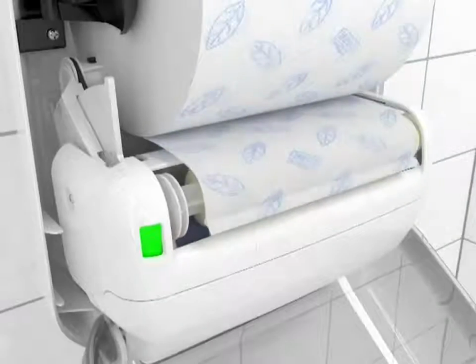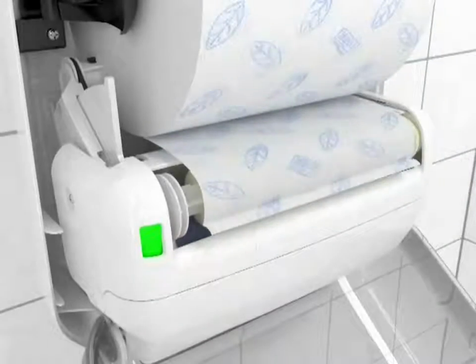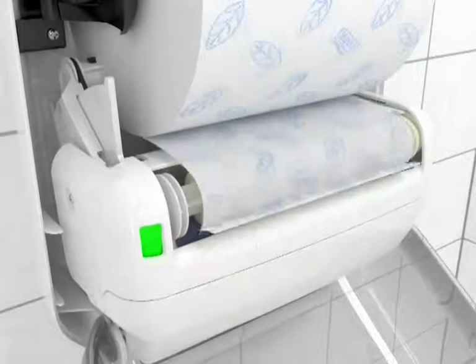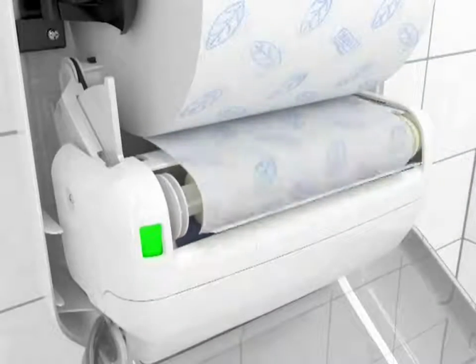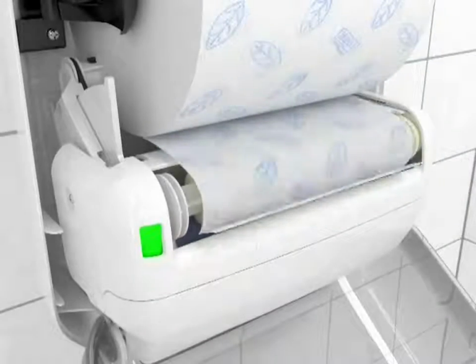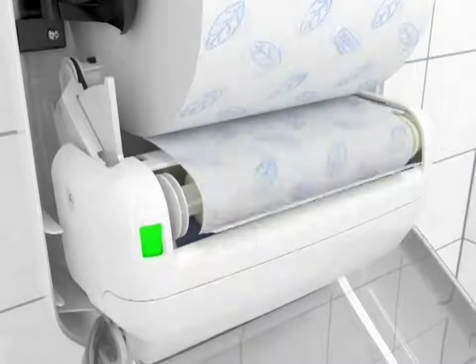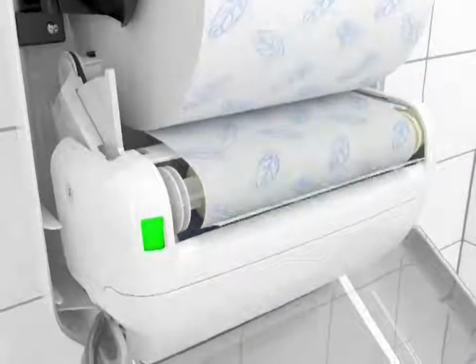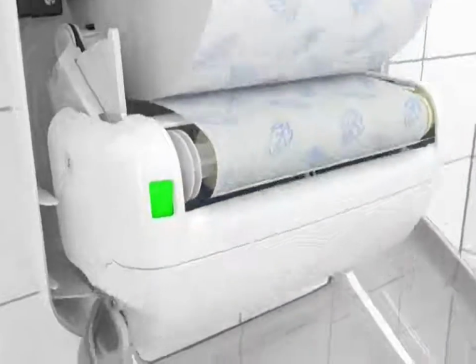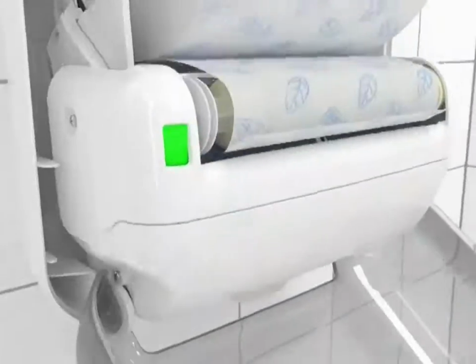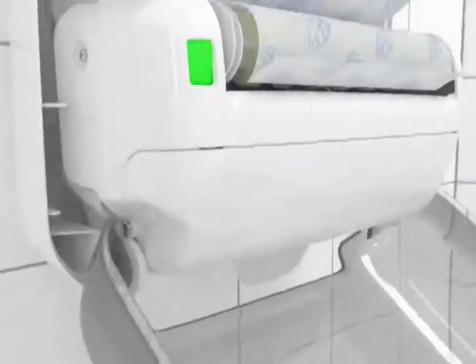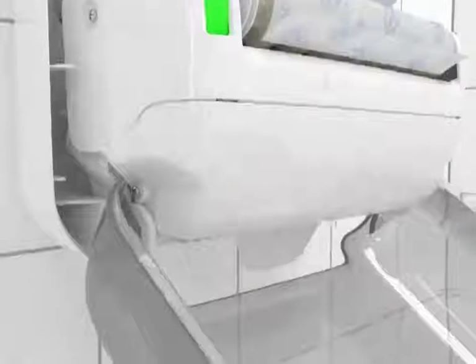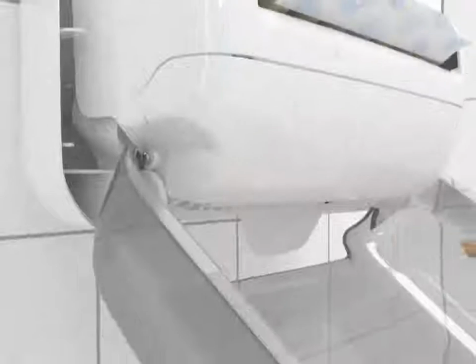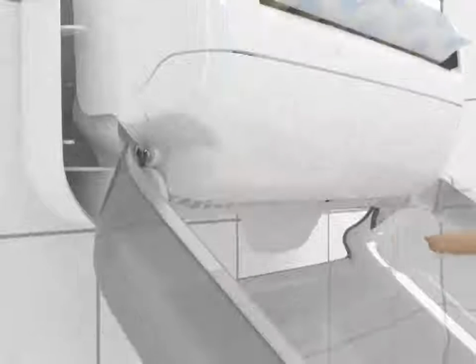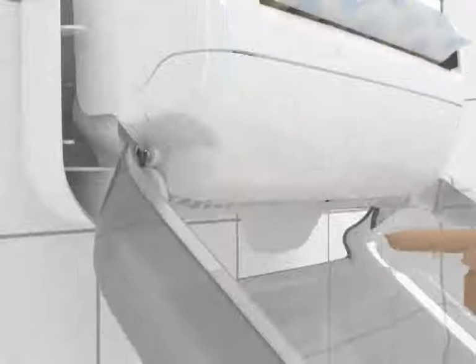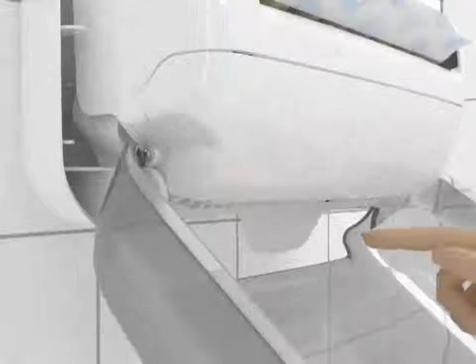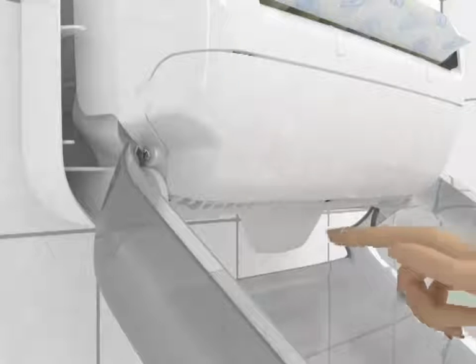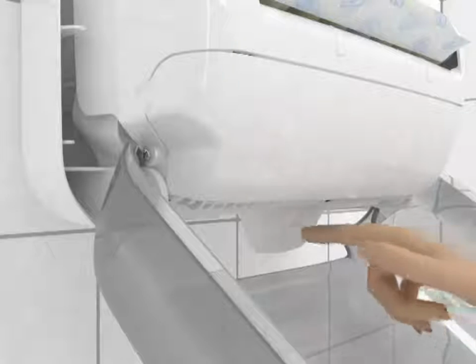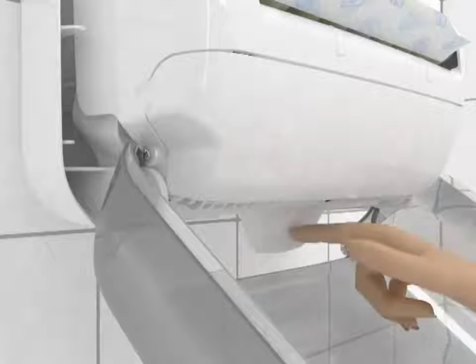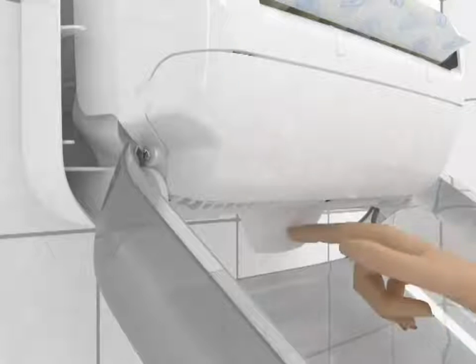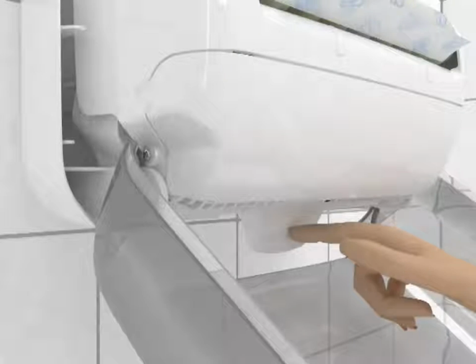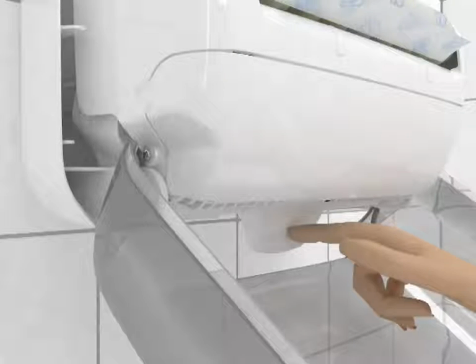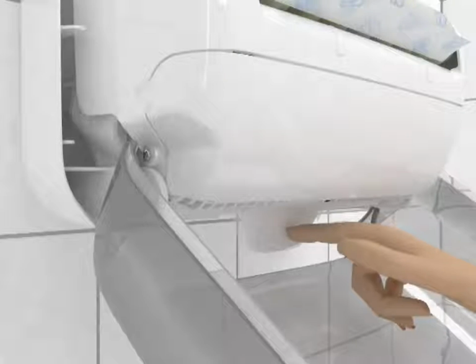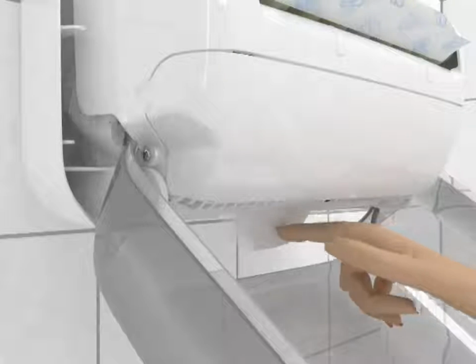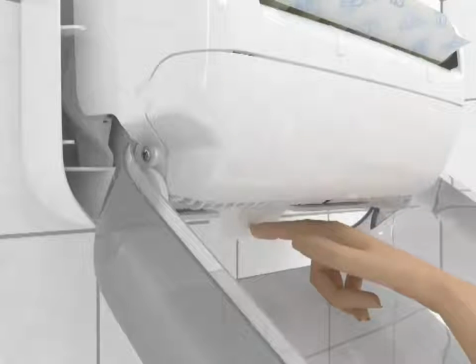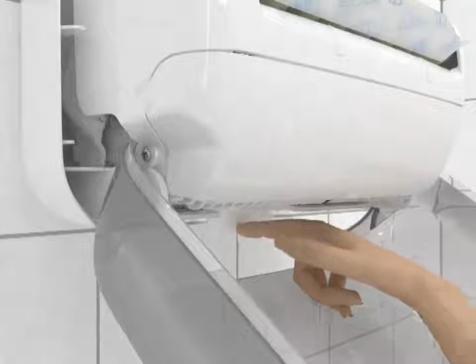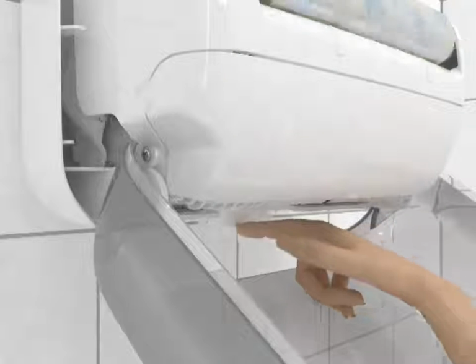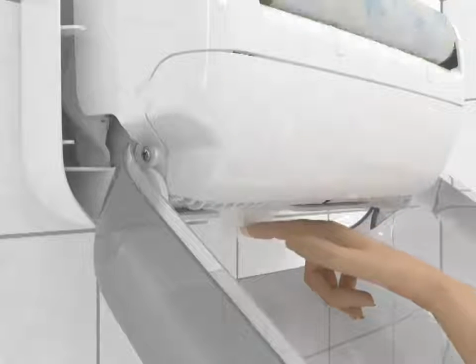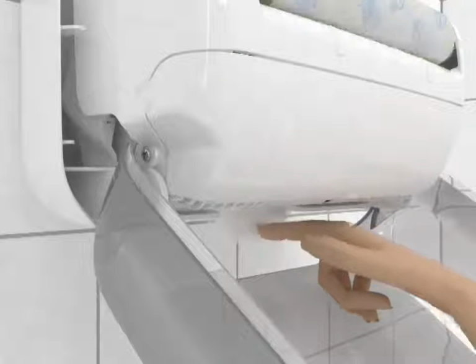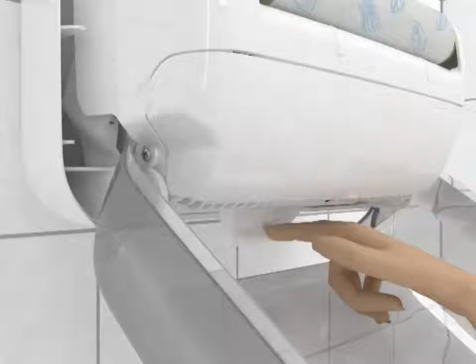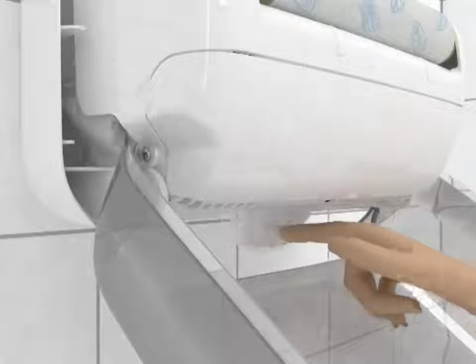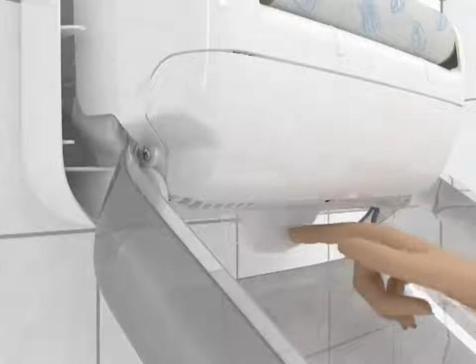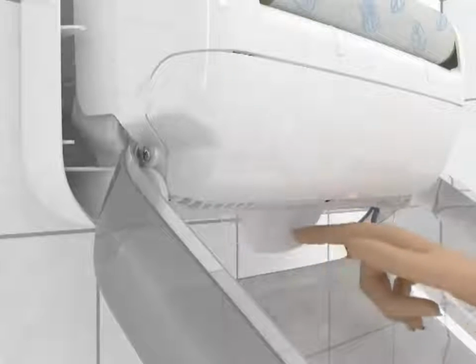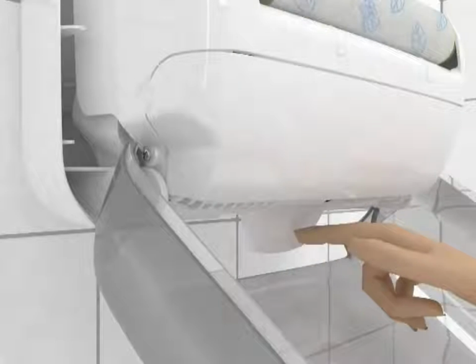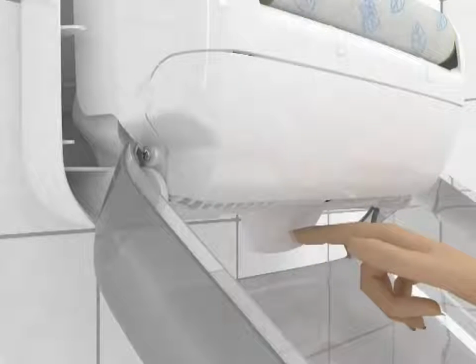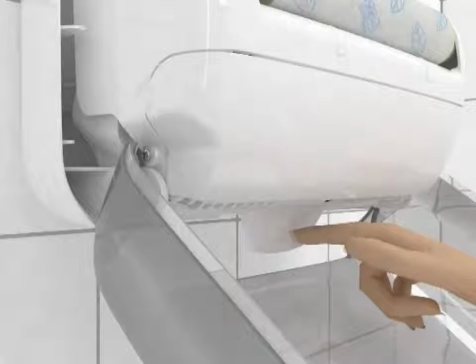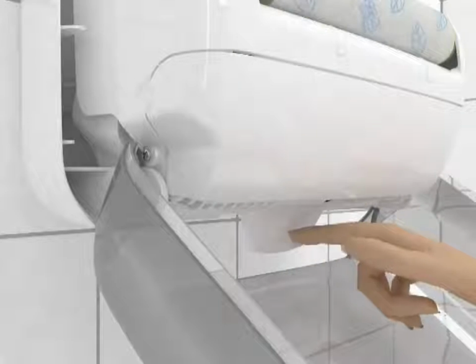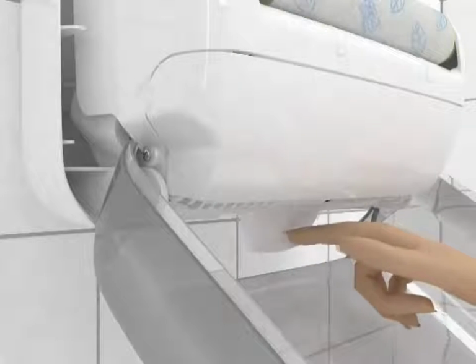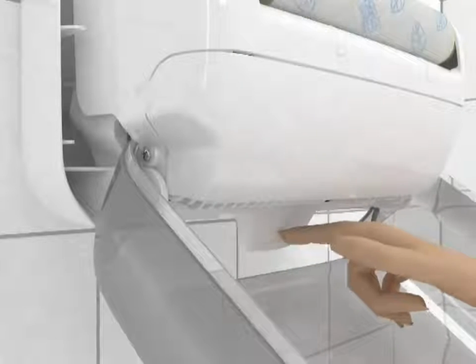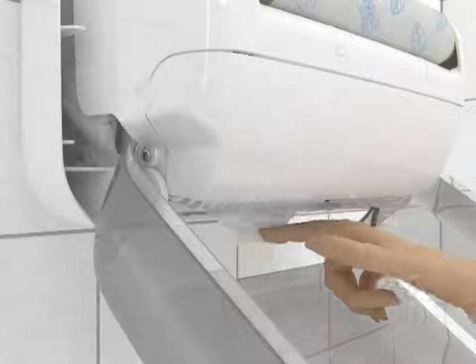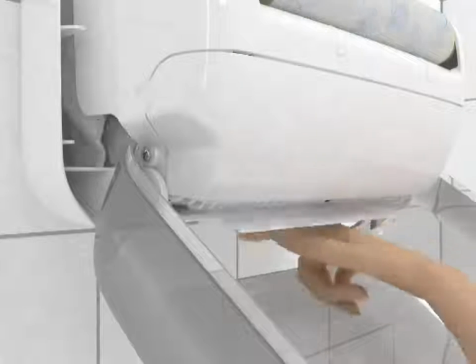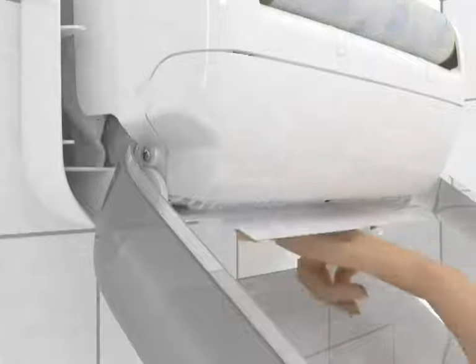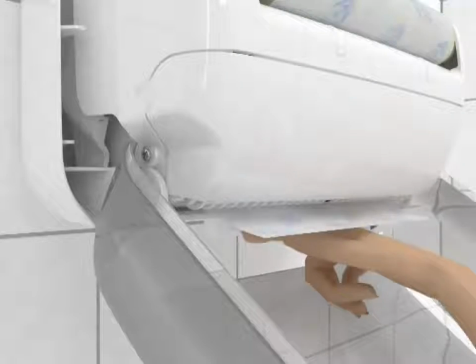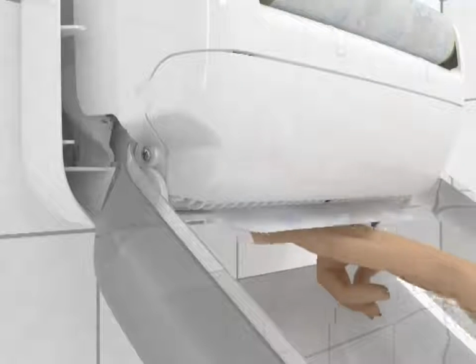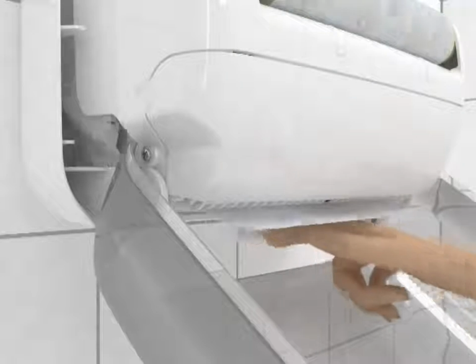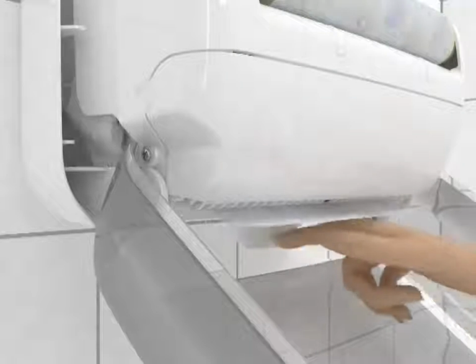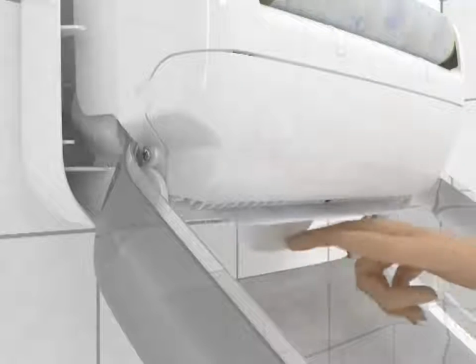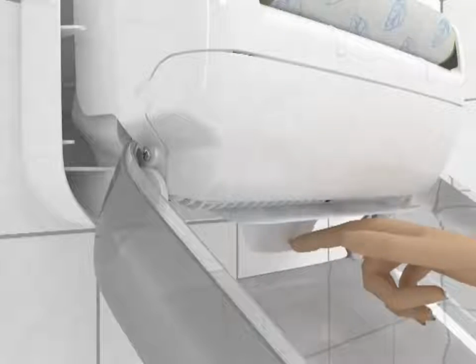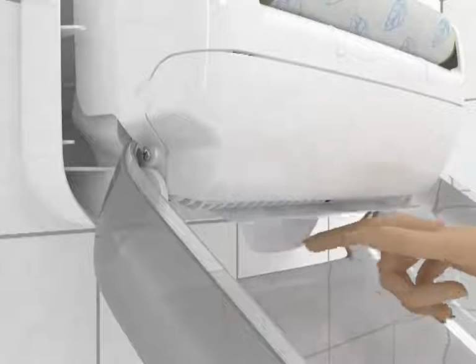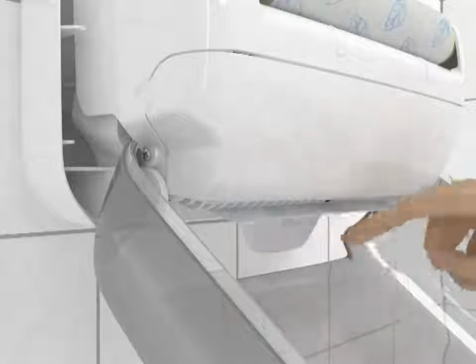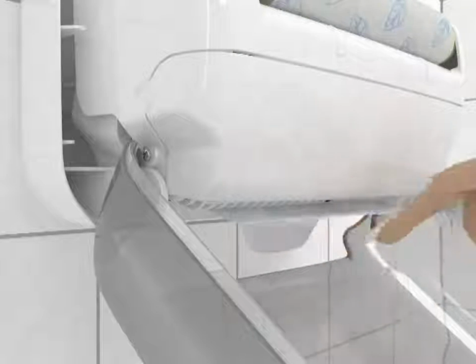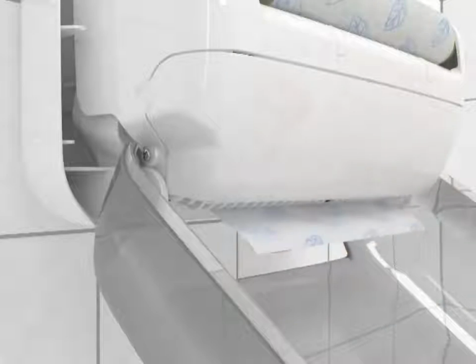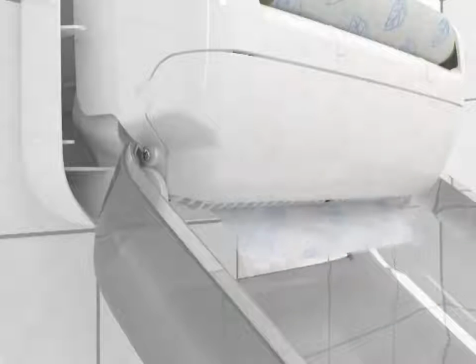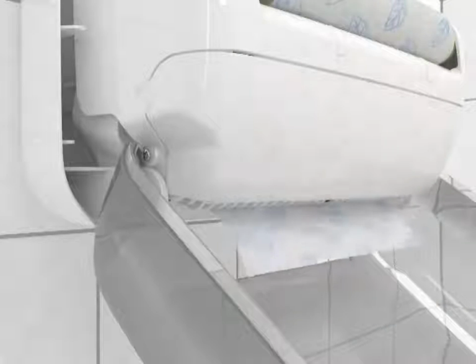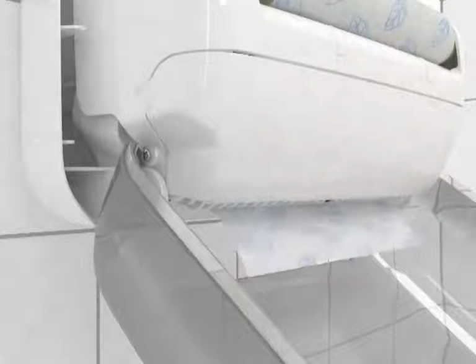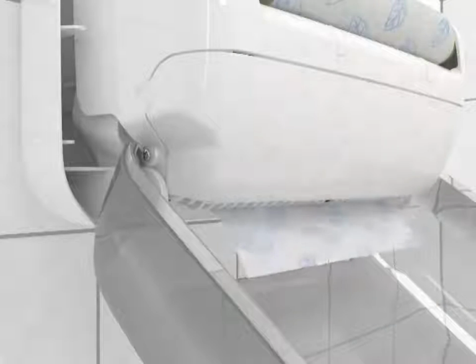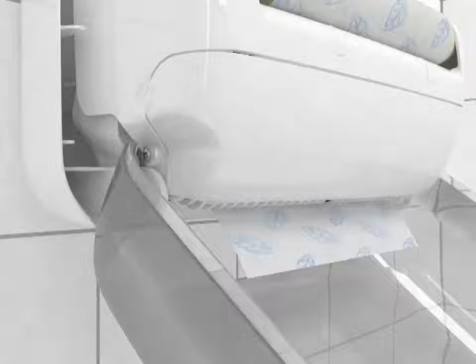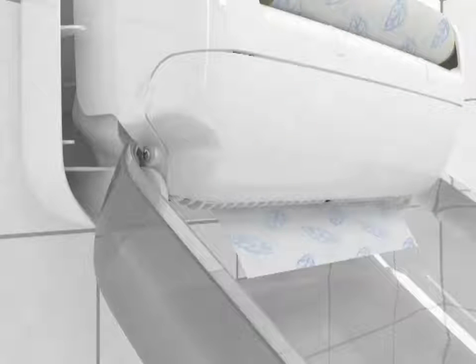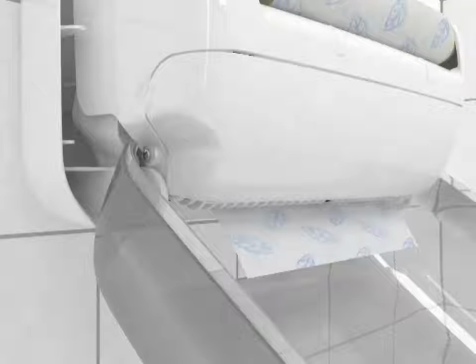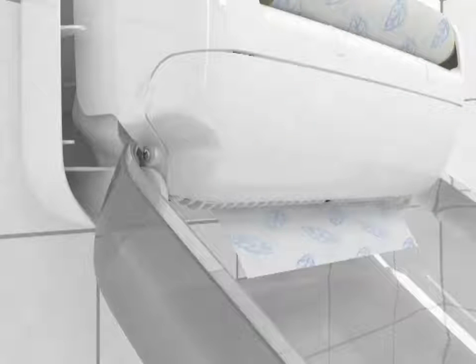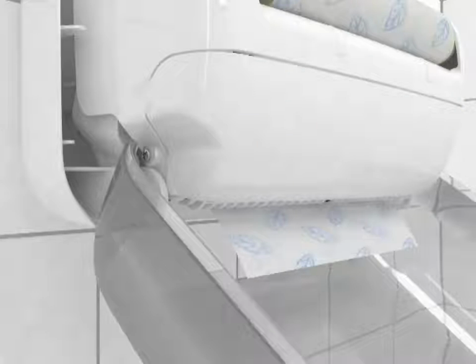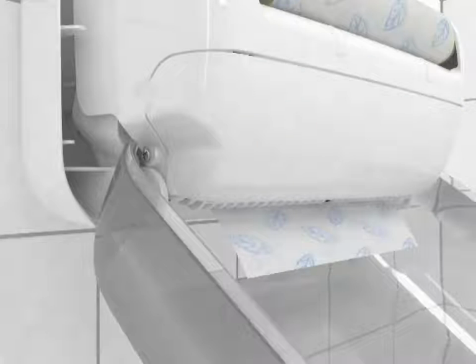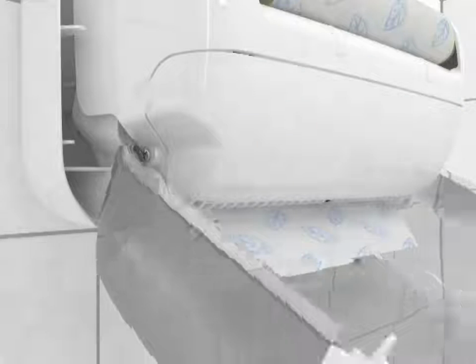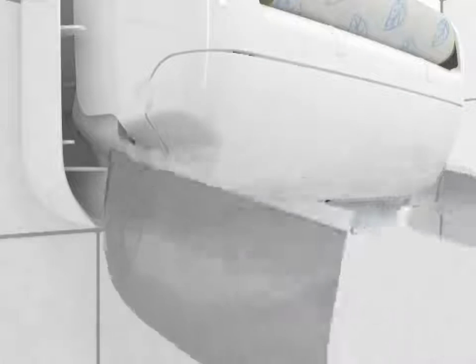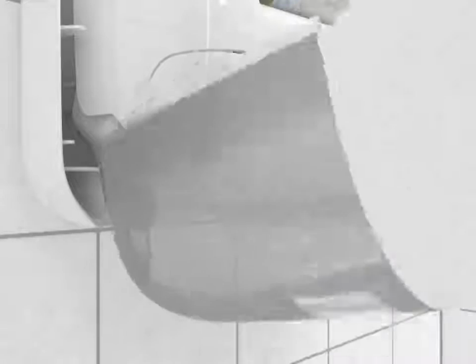Next, use the push bar to feed the paper through. Close the cover and your dispenser is ready for use.